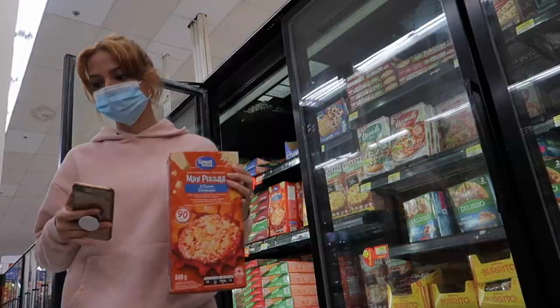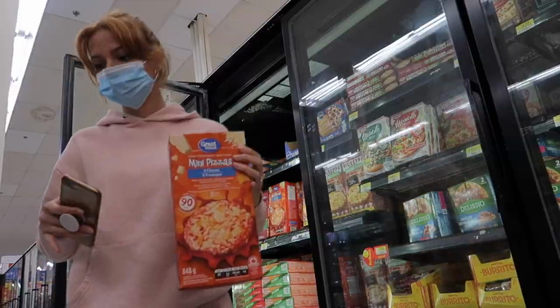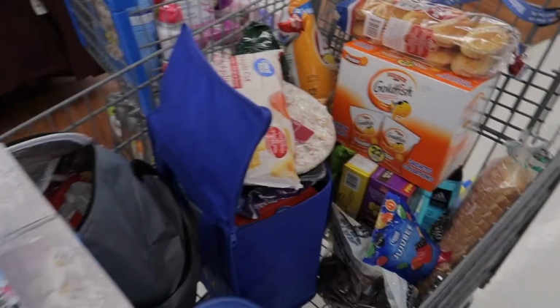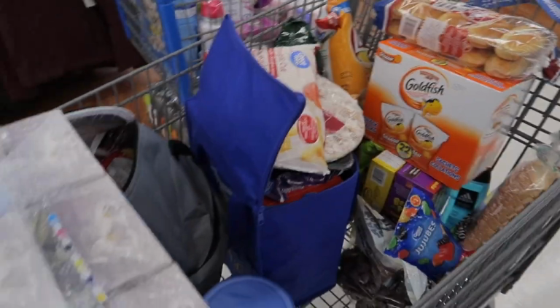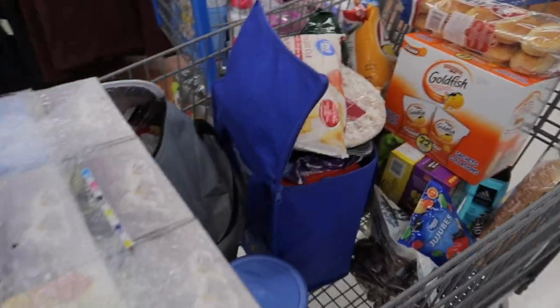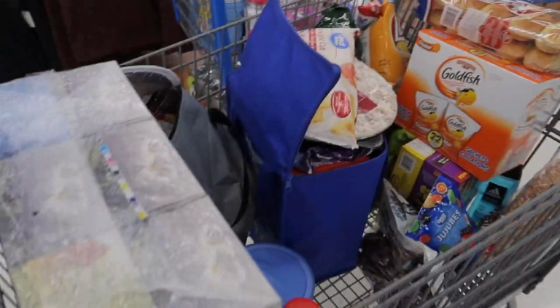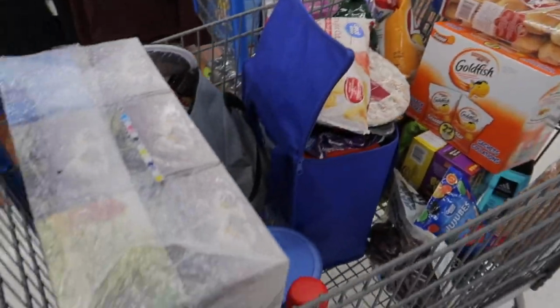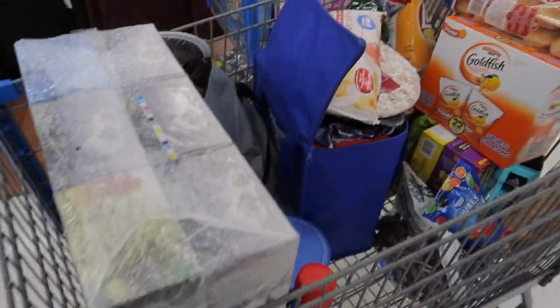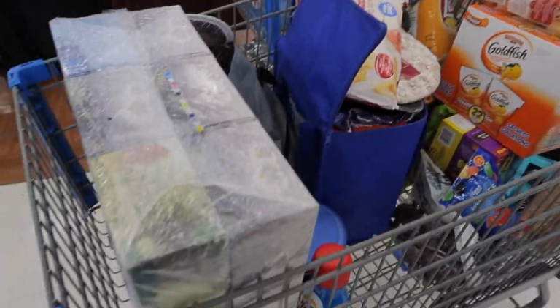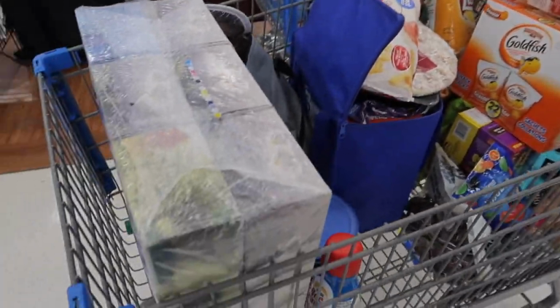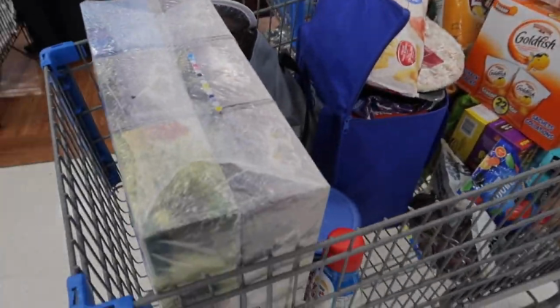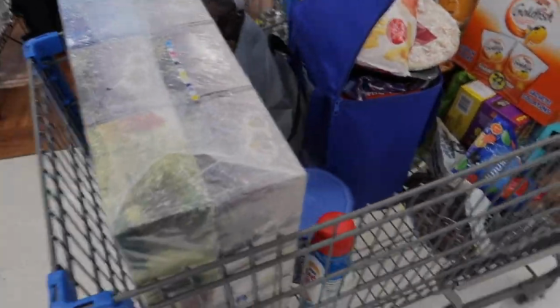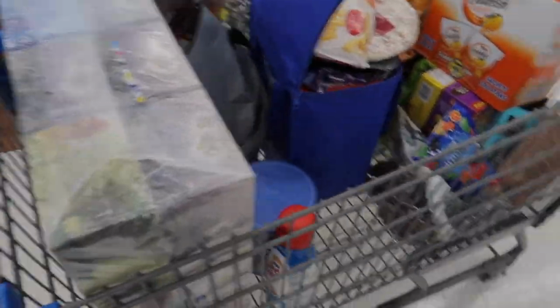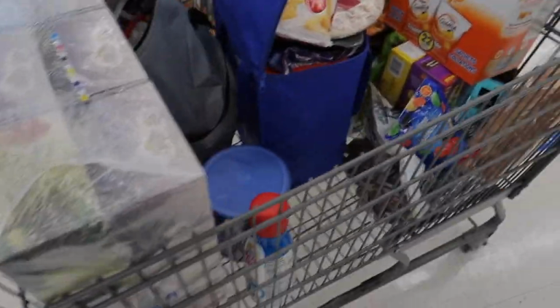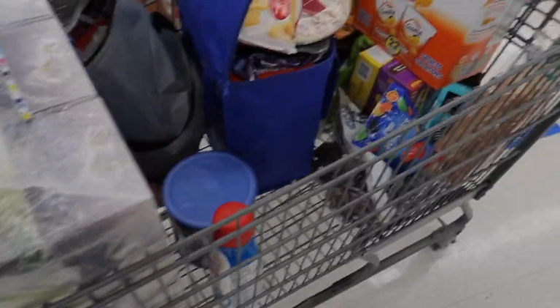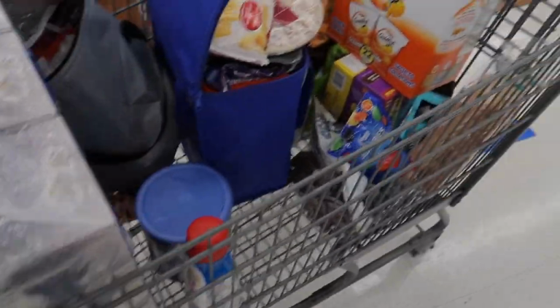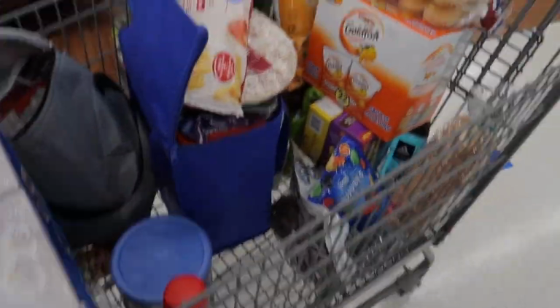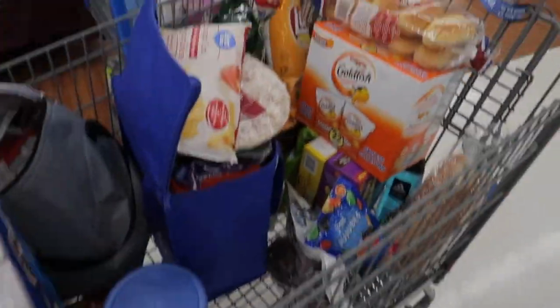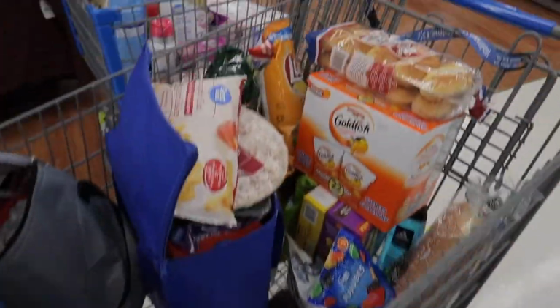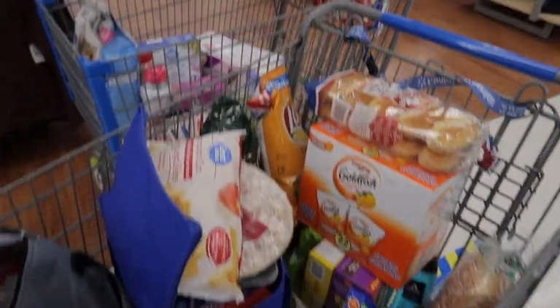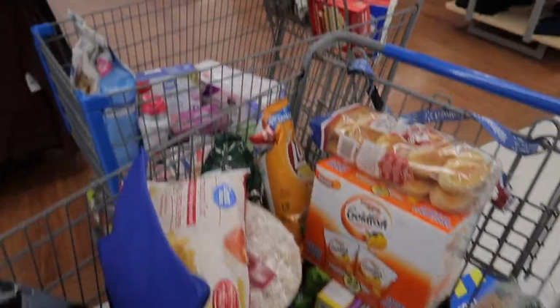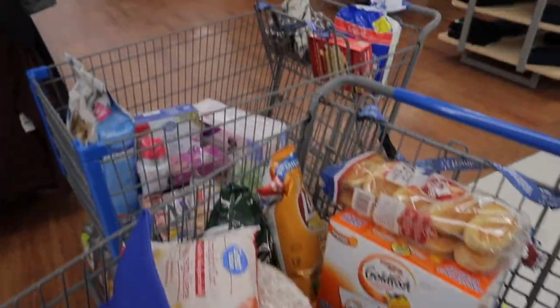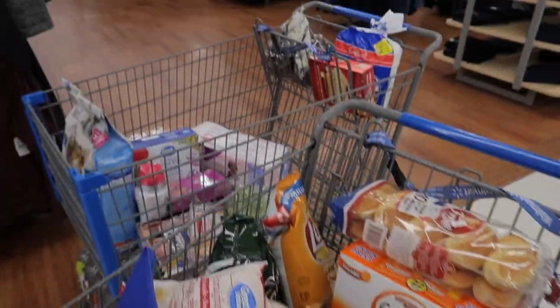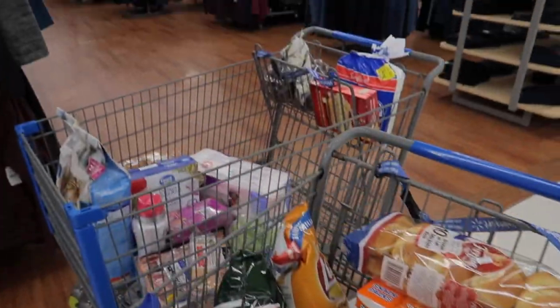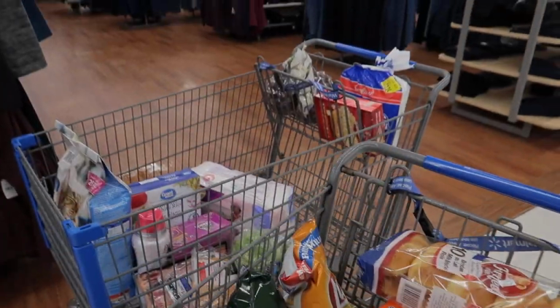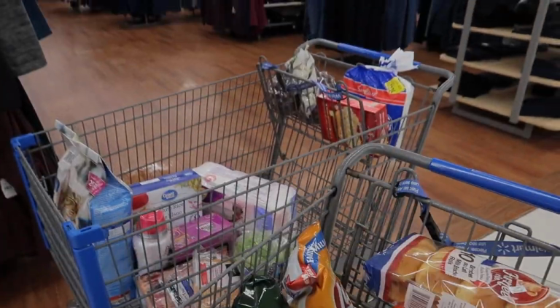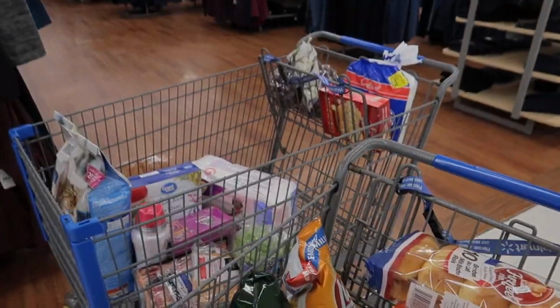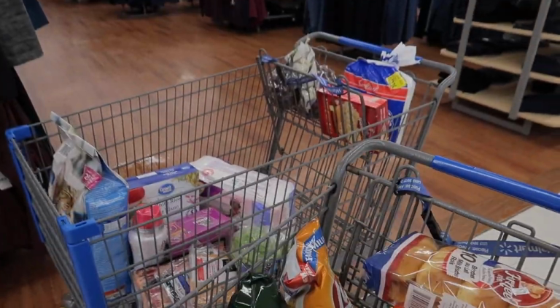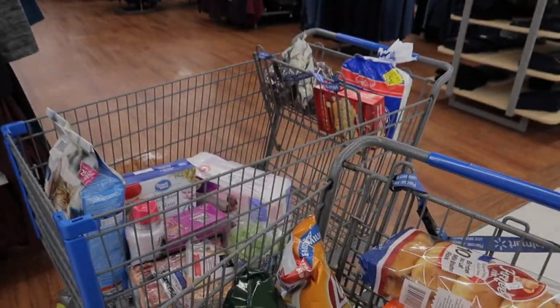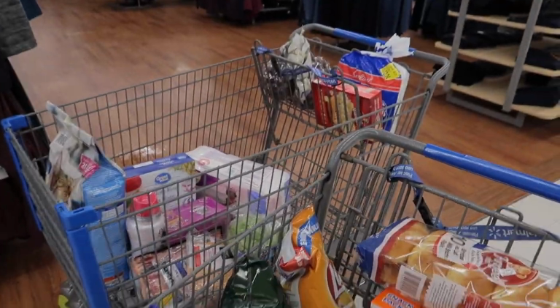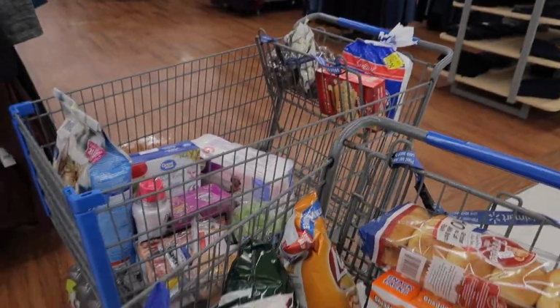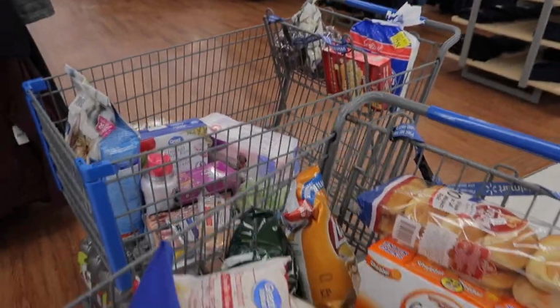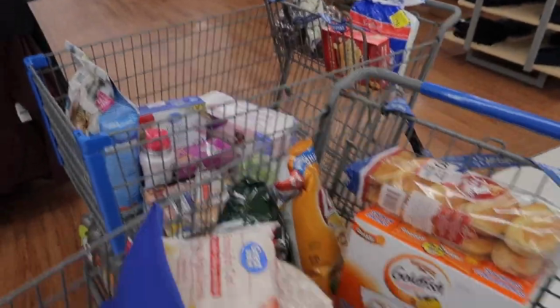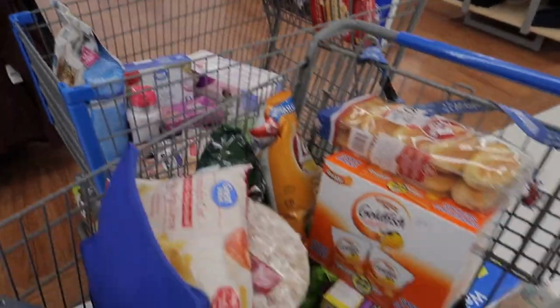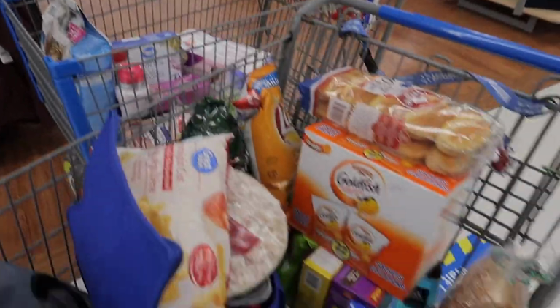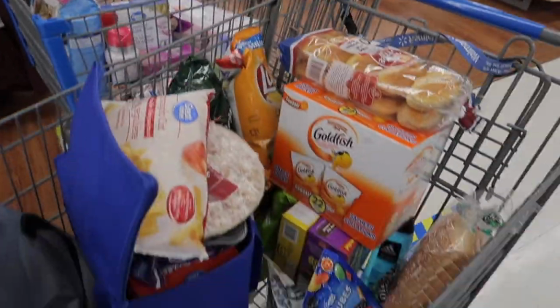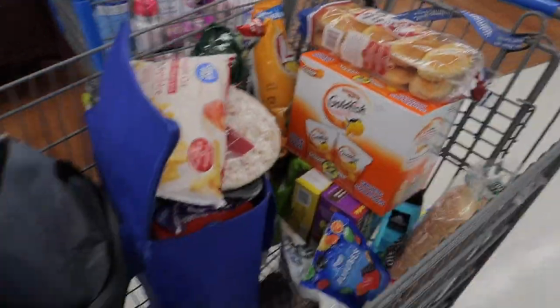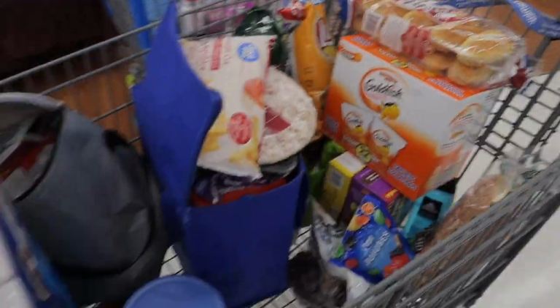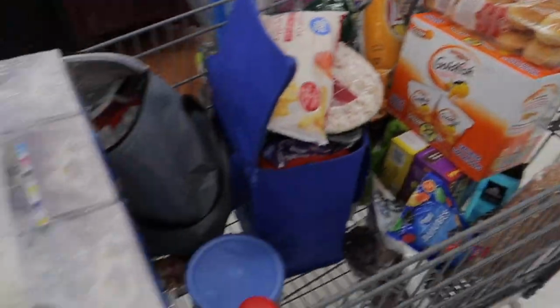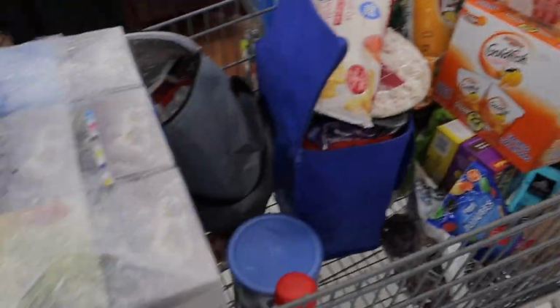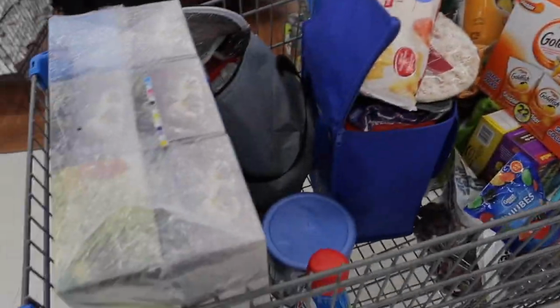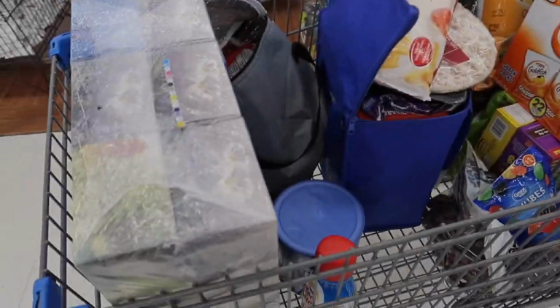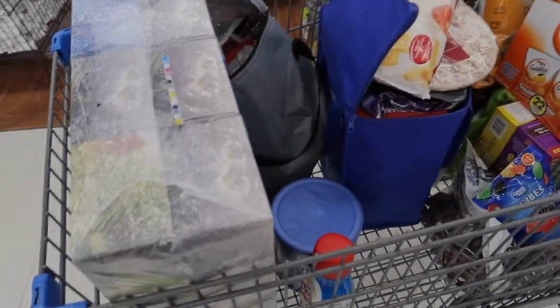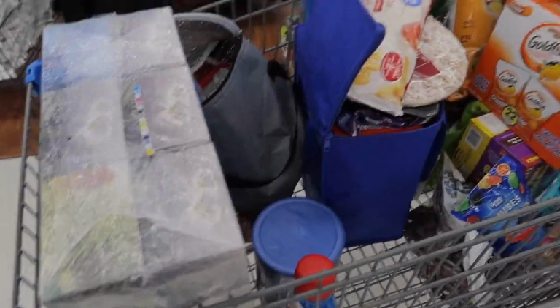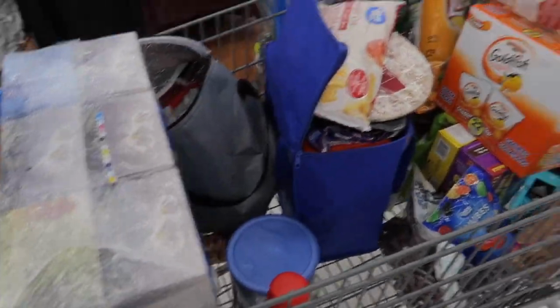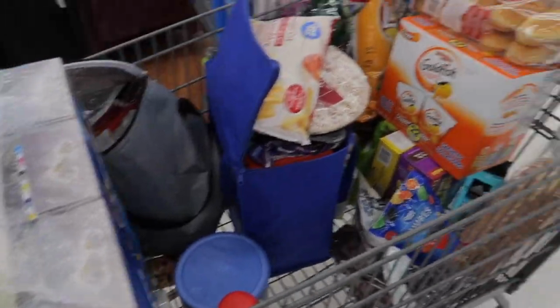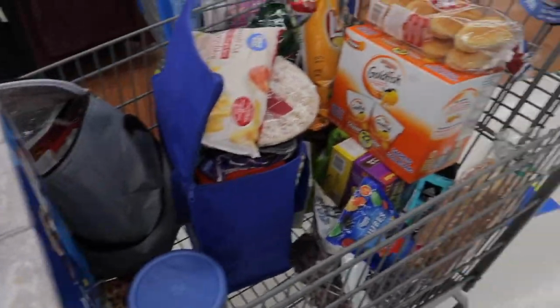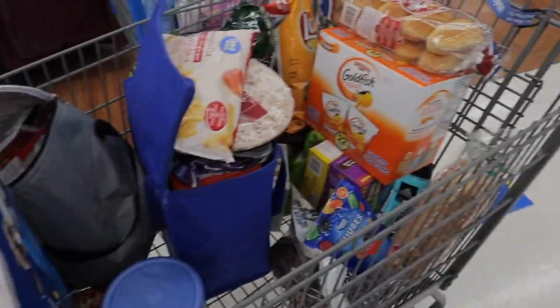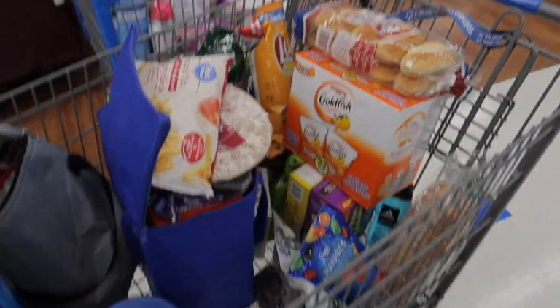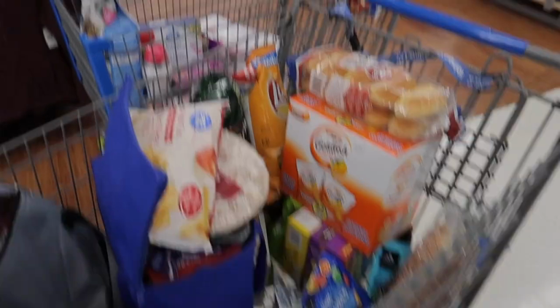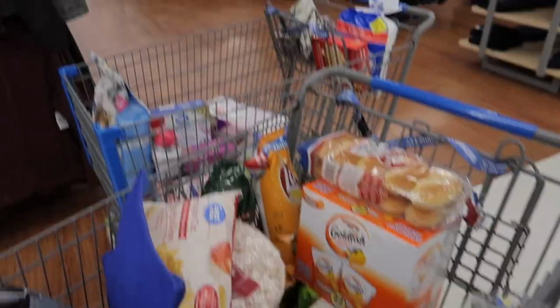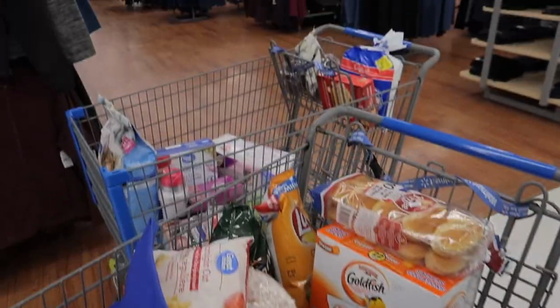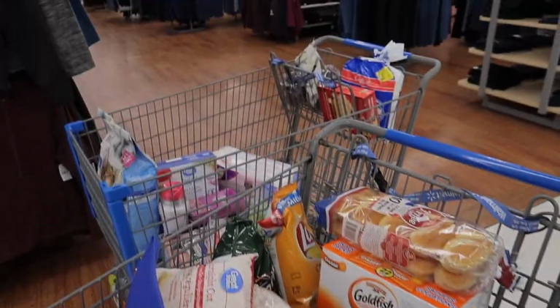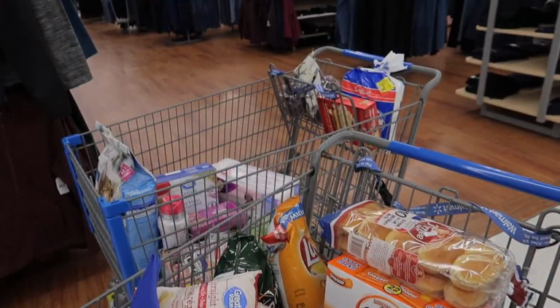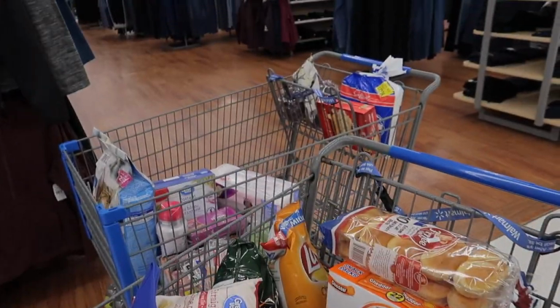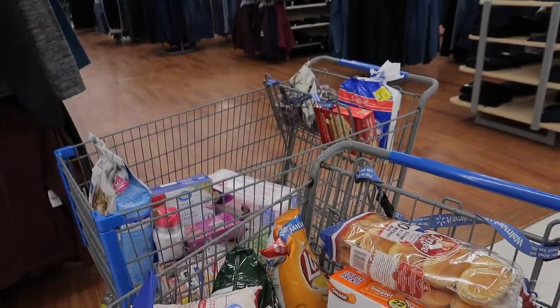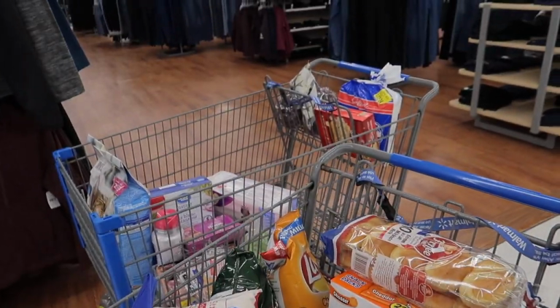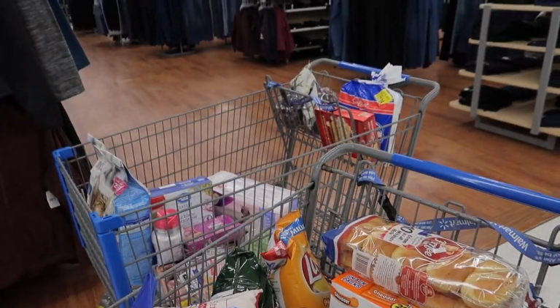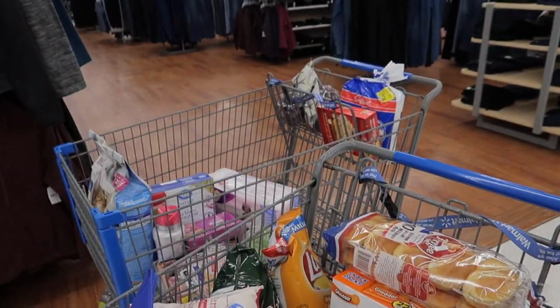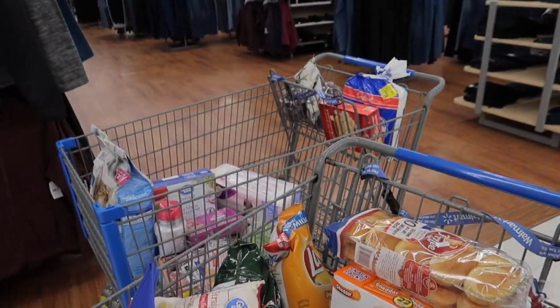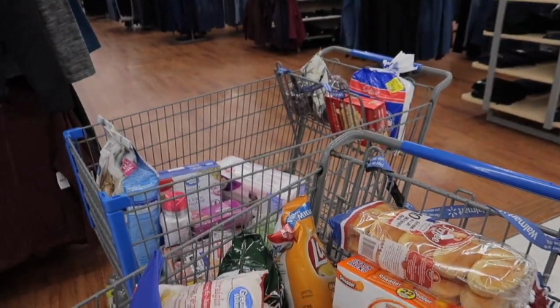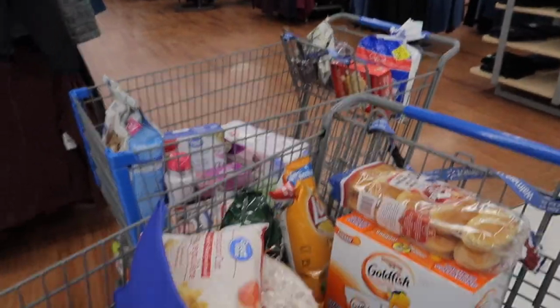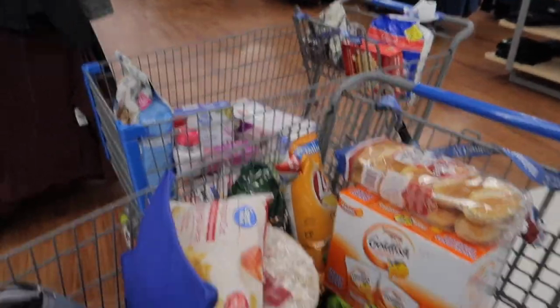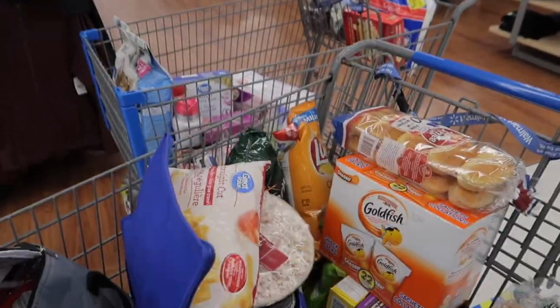This is what I ended up getting — two whole carts of stuff, and it took me an hour.